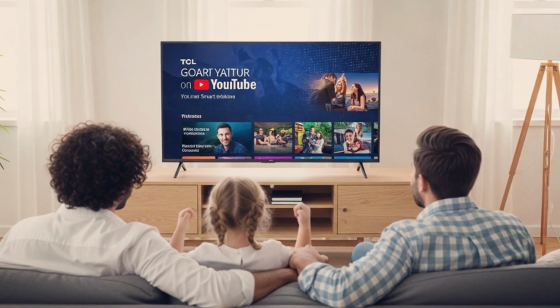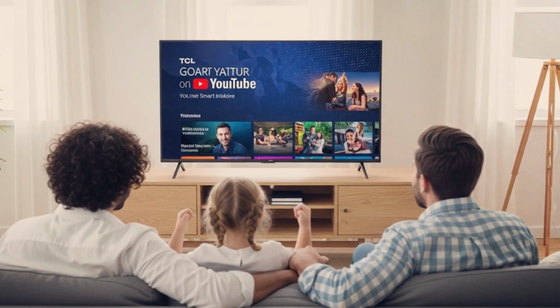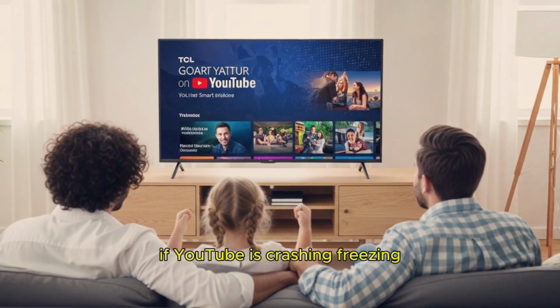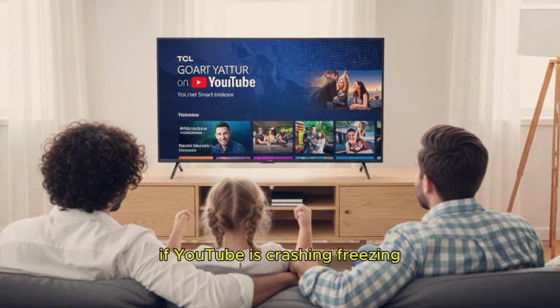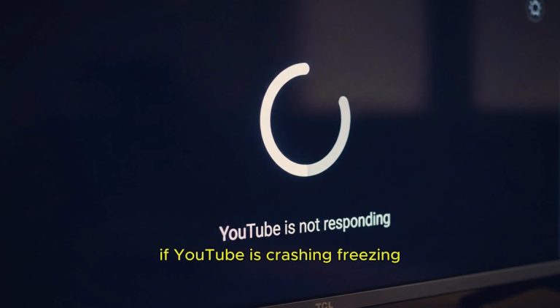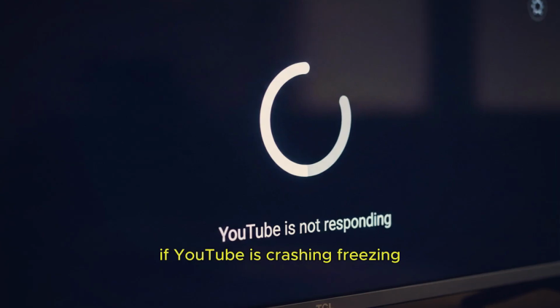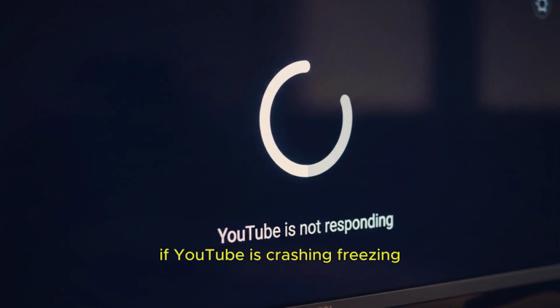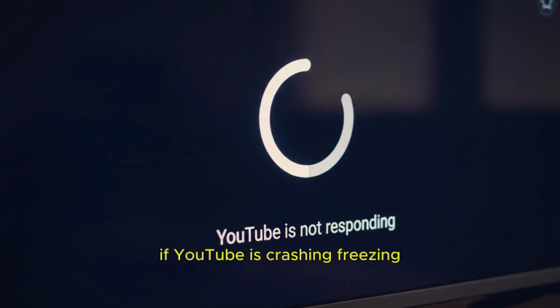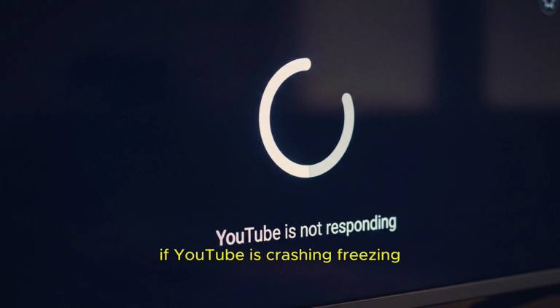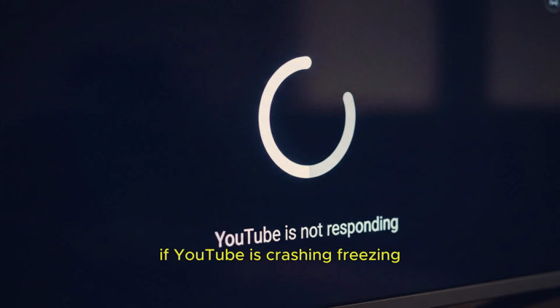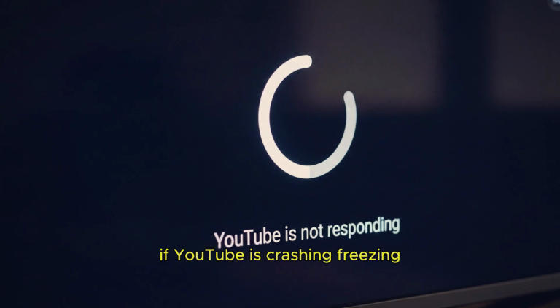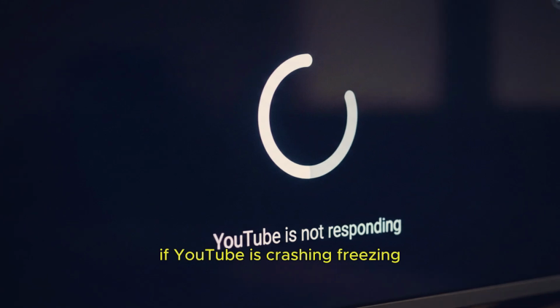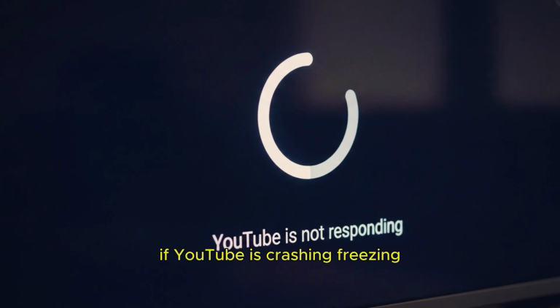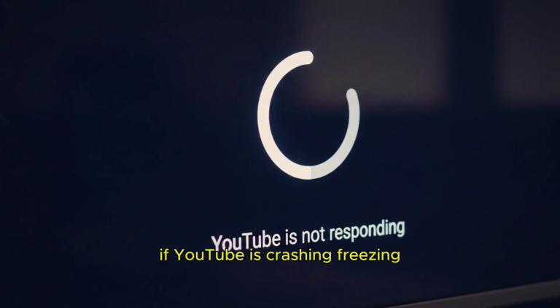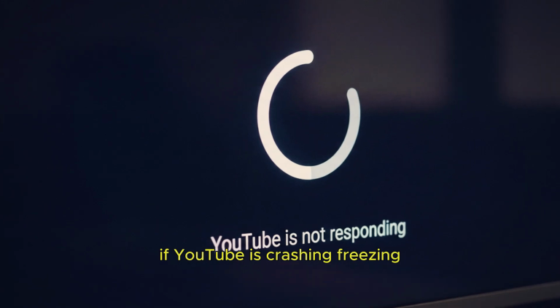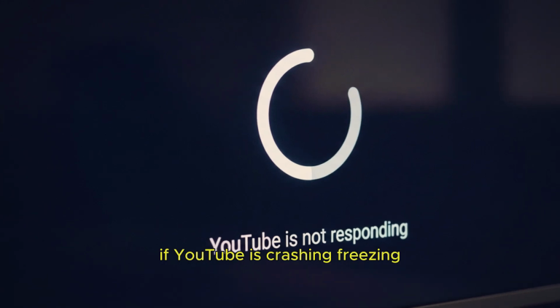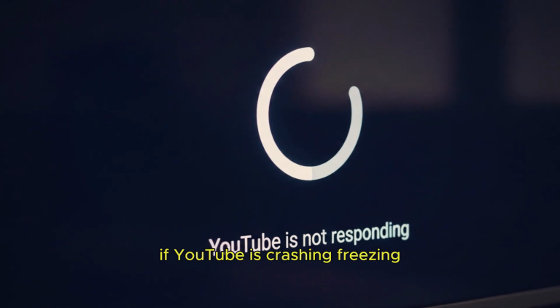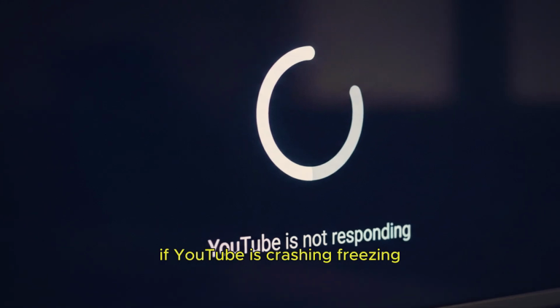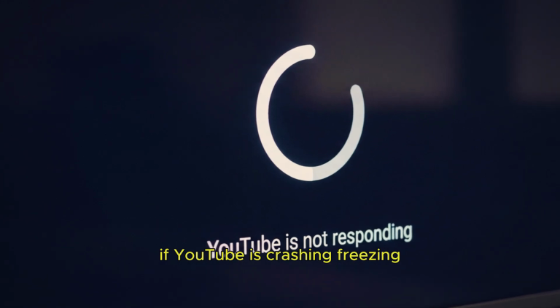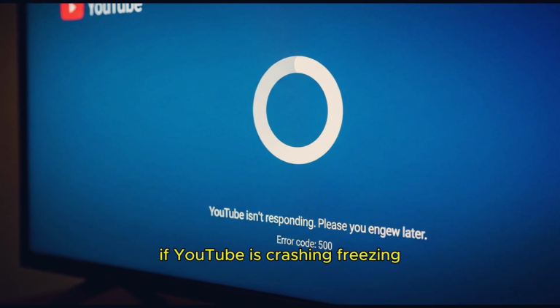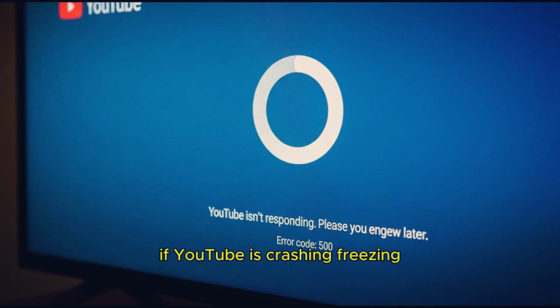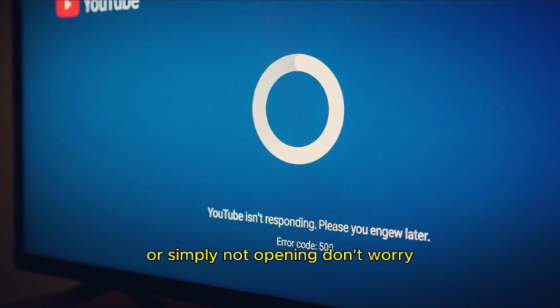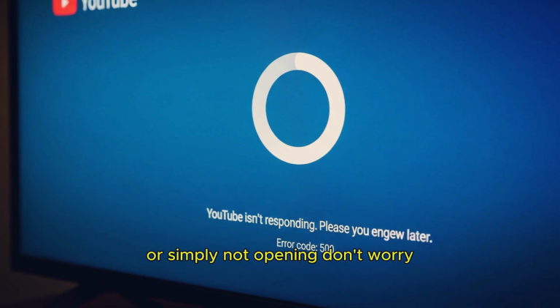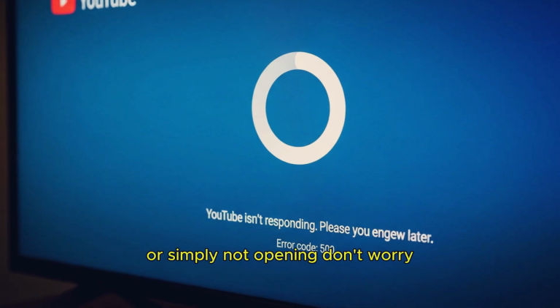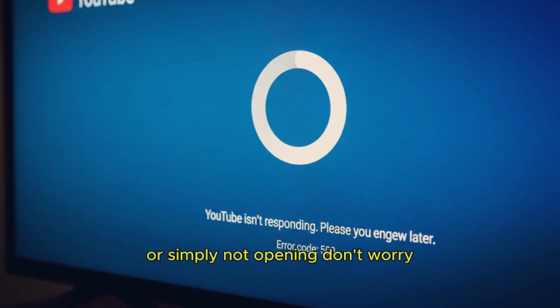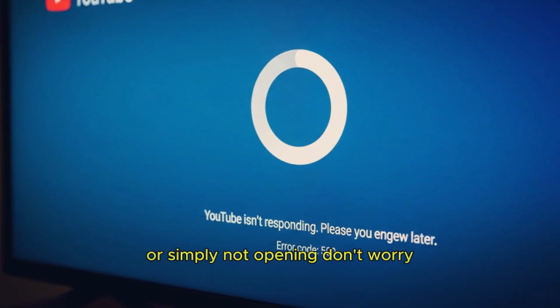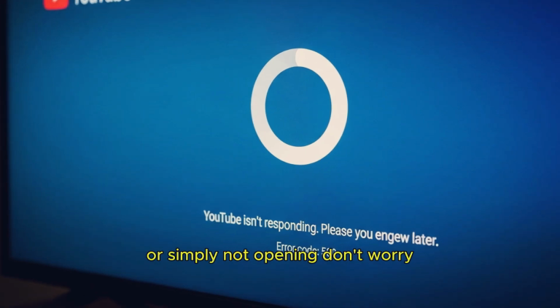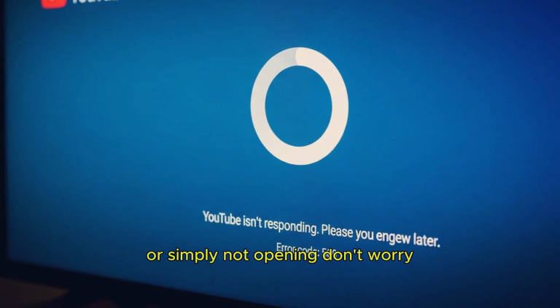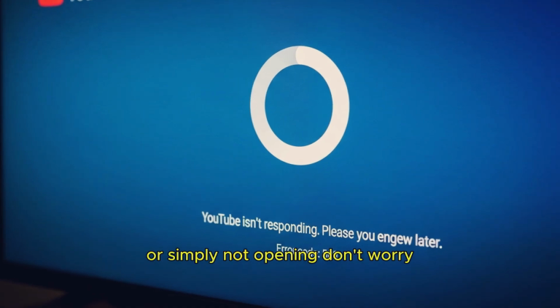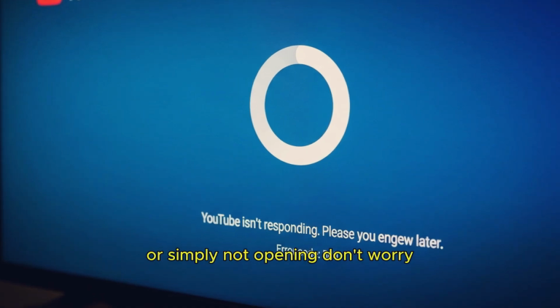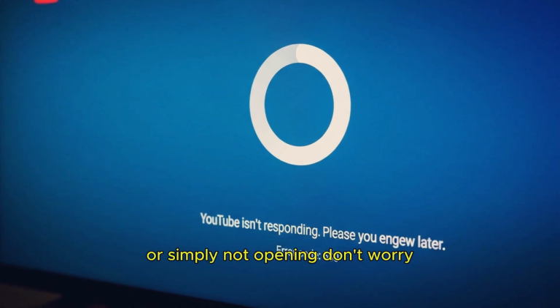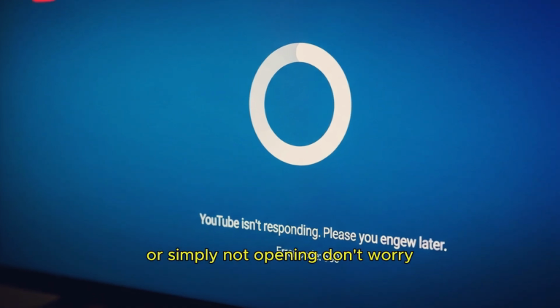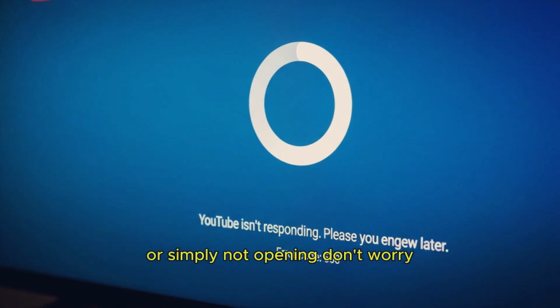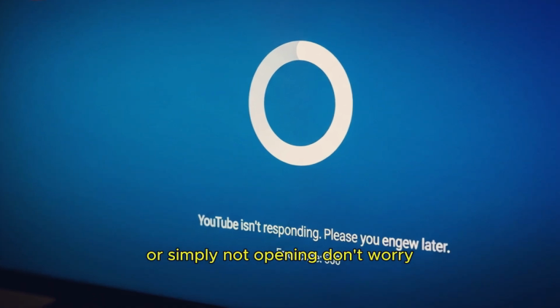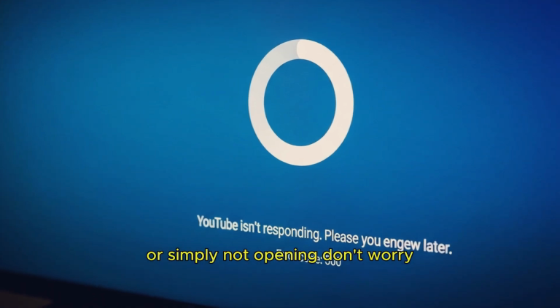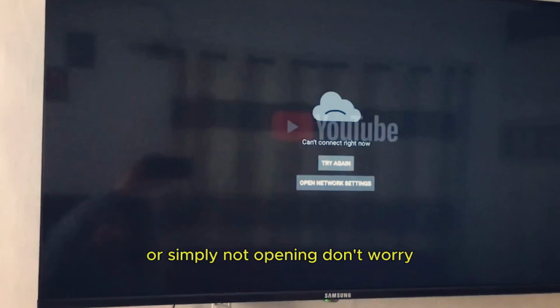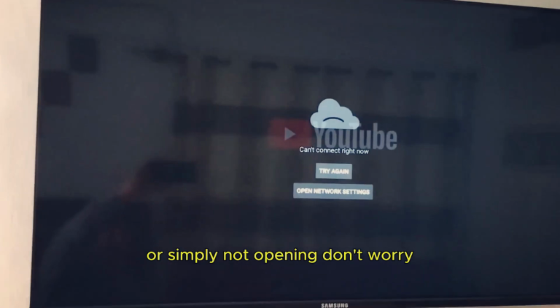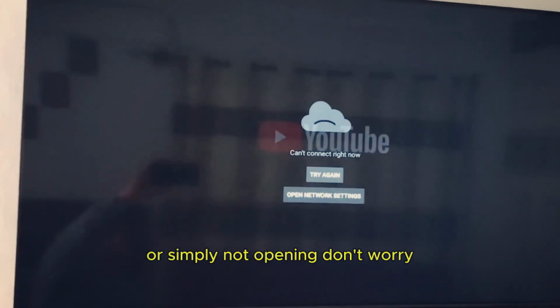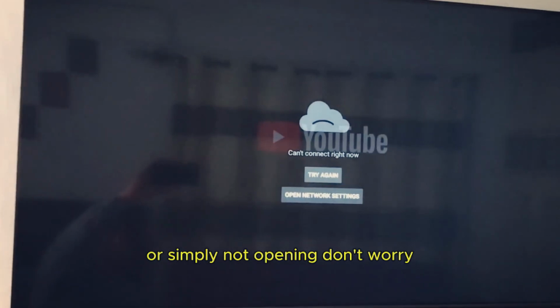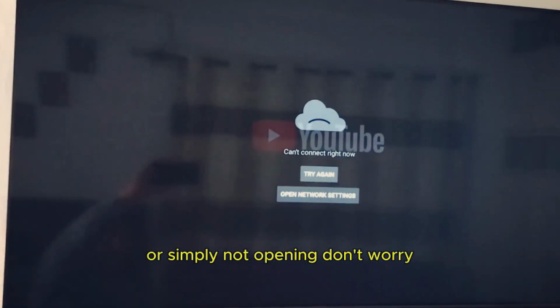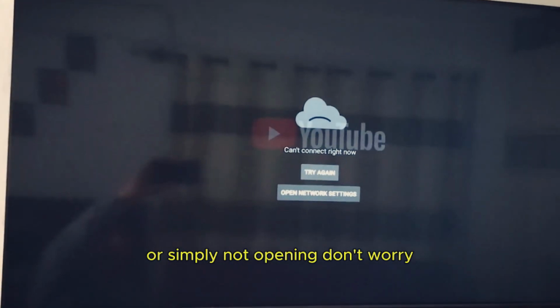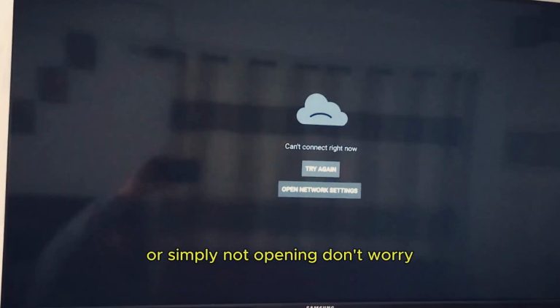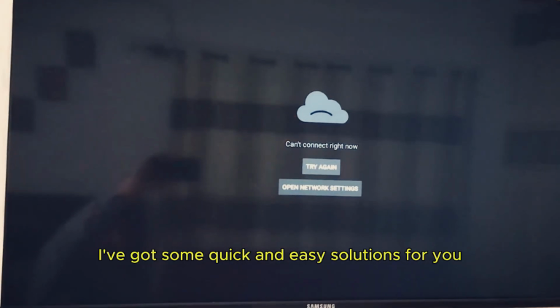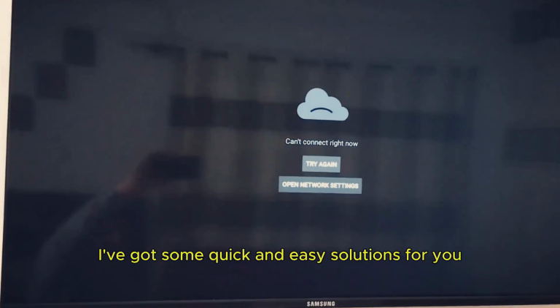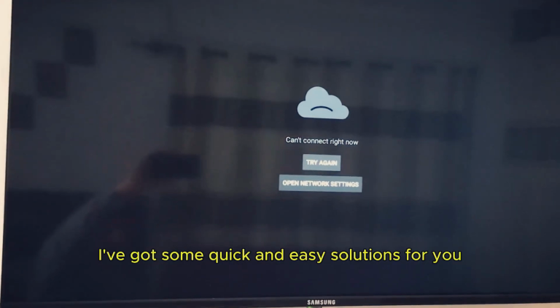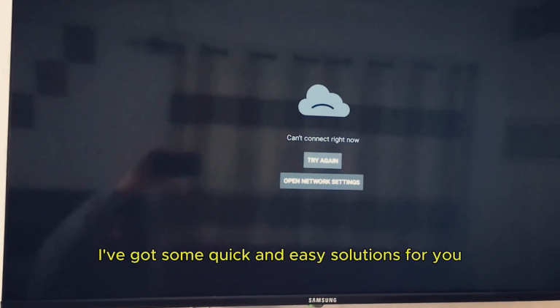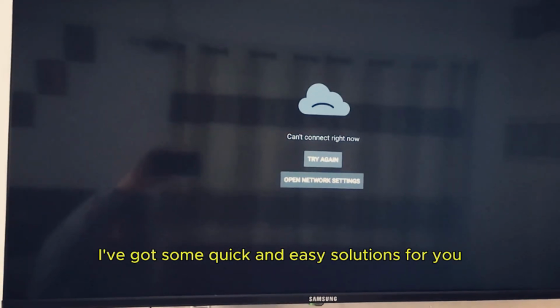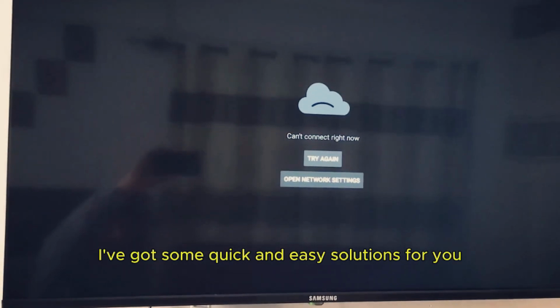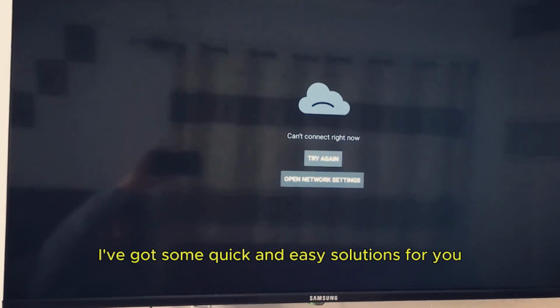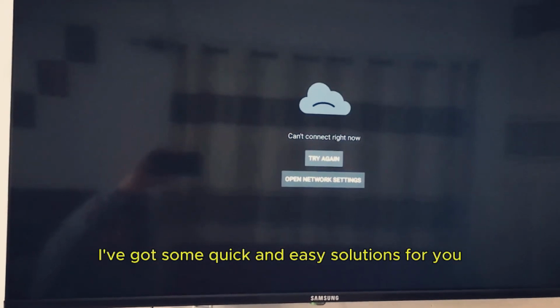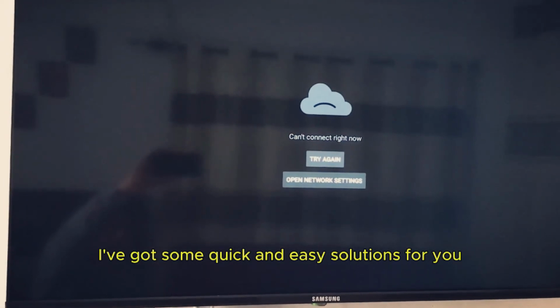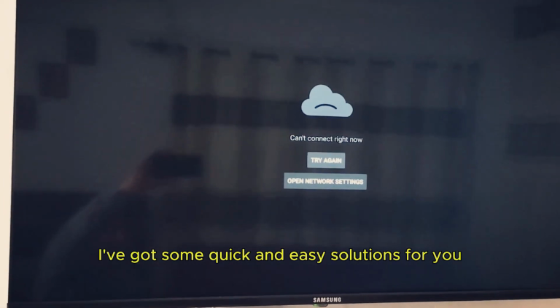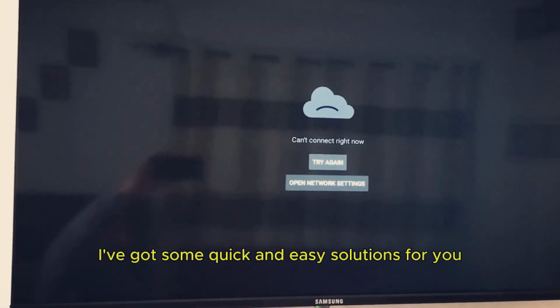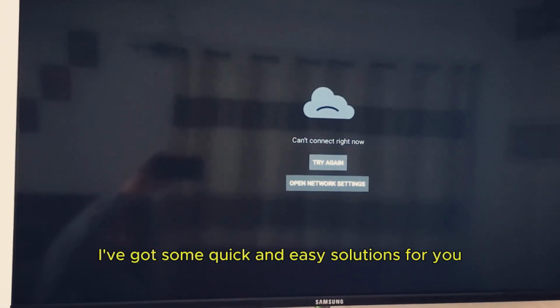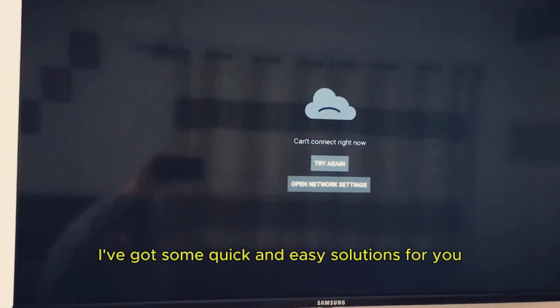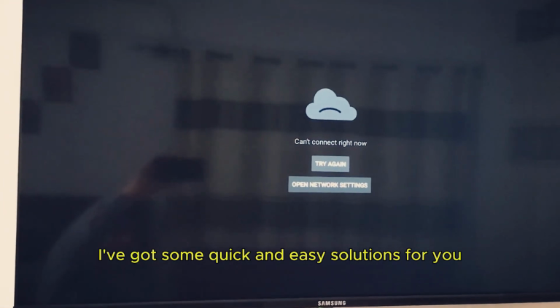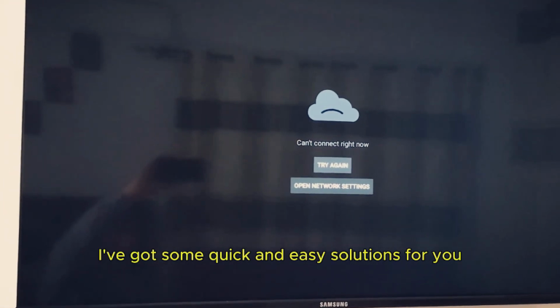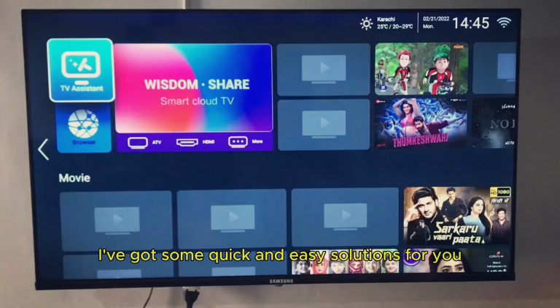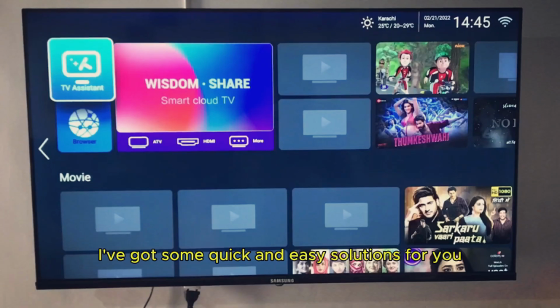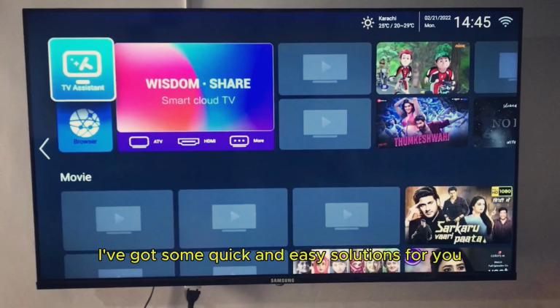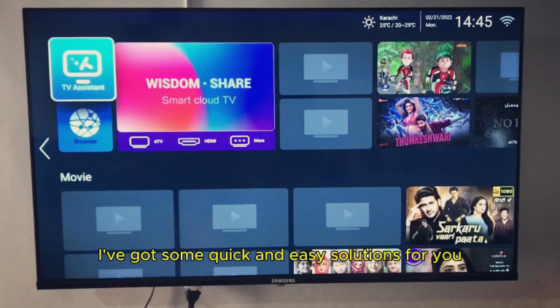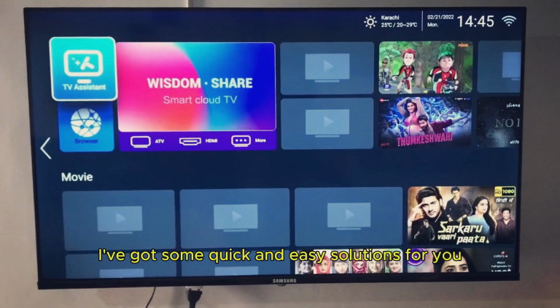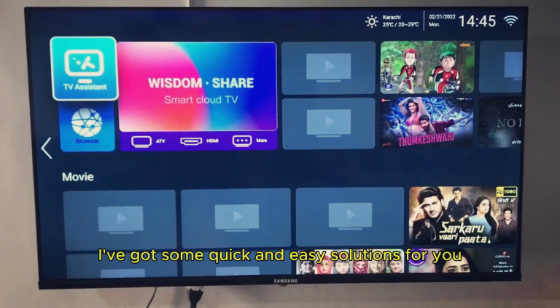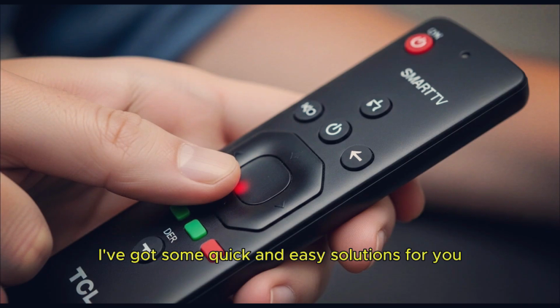If YouTube is crashing, freezing, or simply not opening, don't worry. I've got some quick and easy solutions for you.